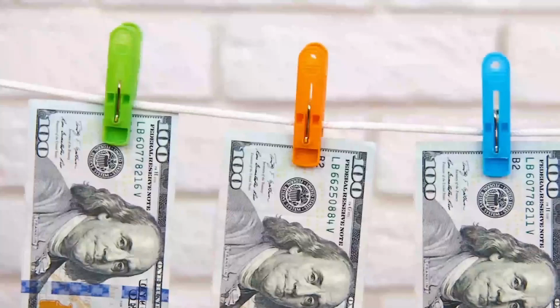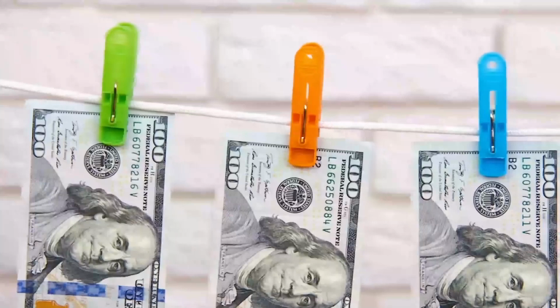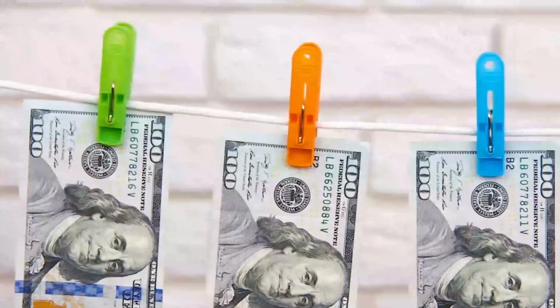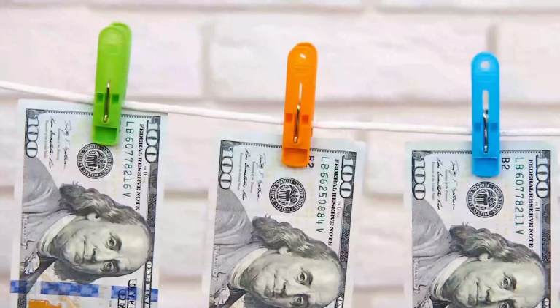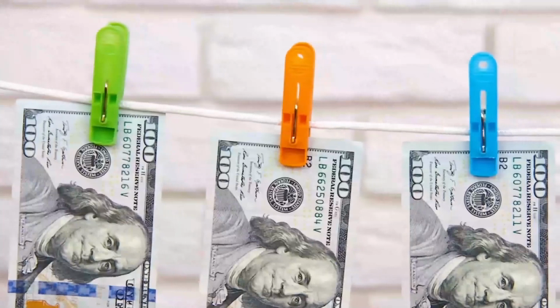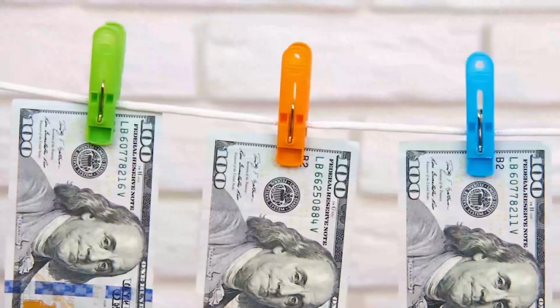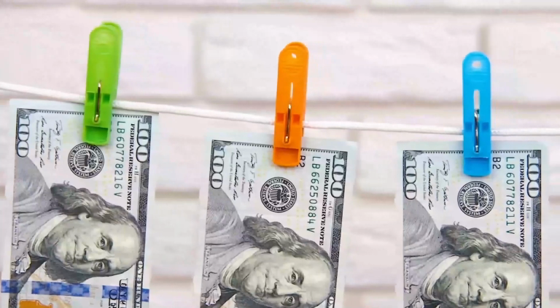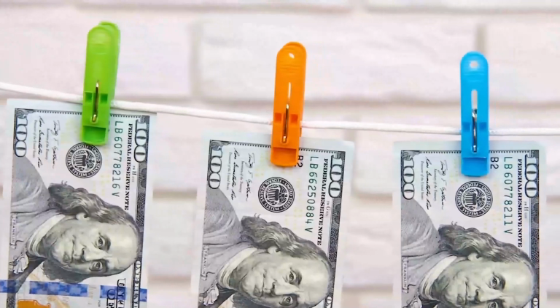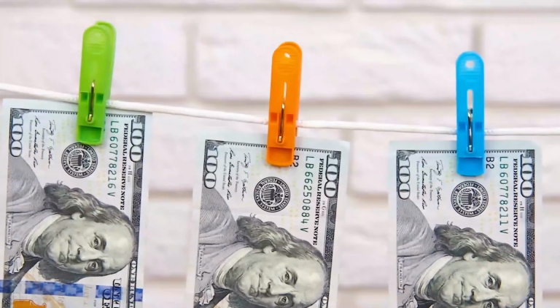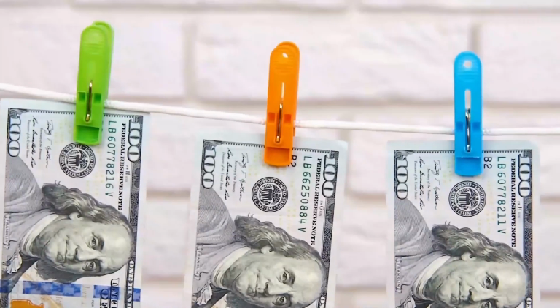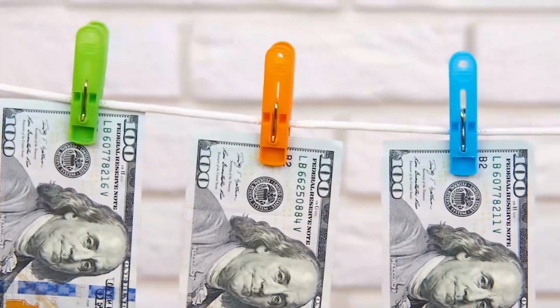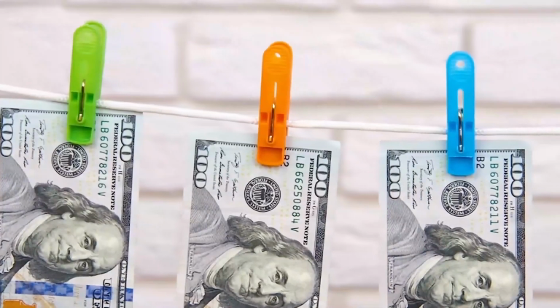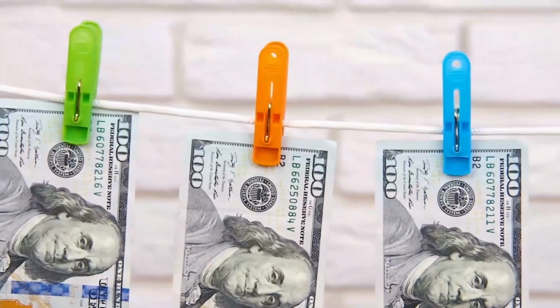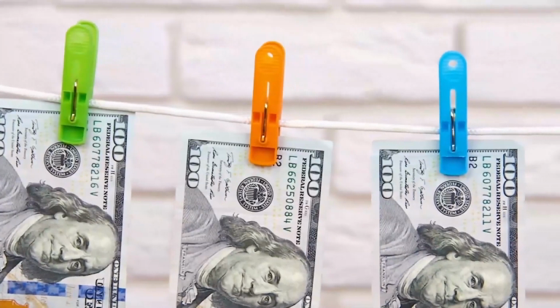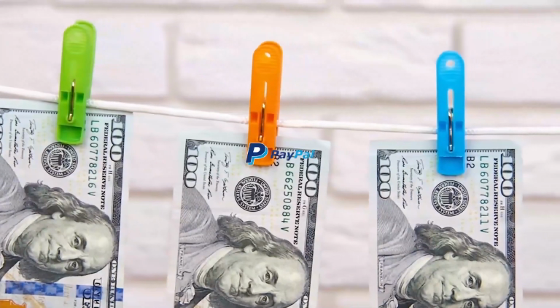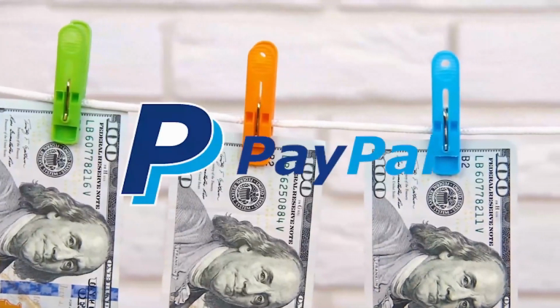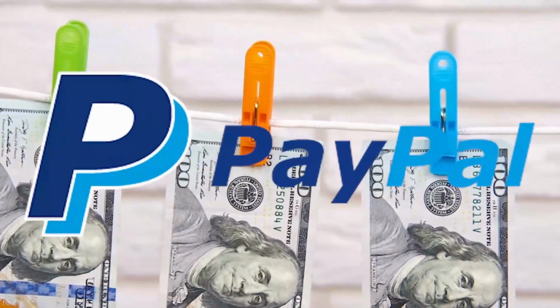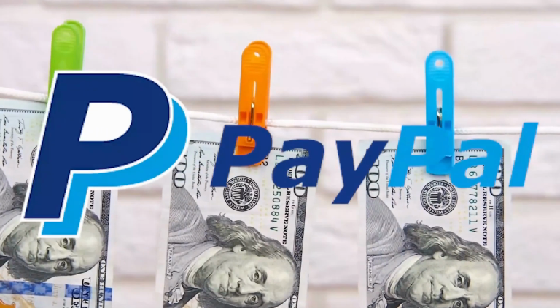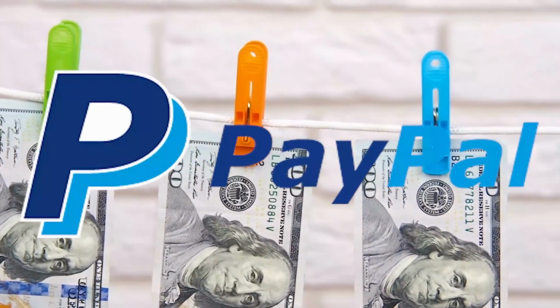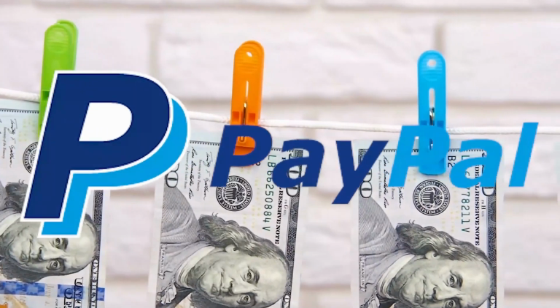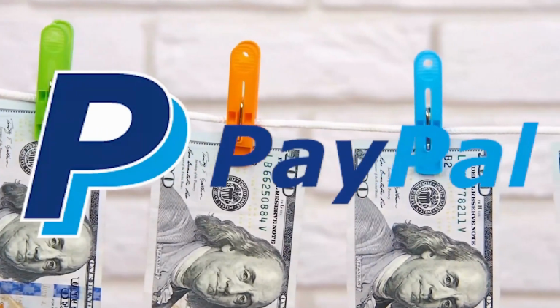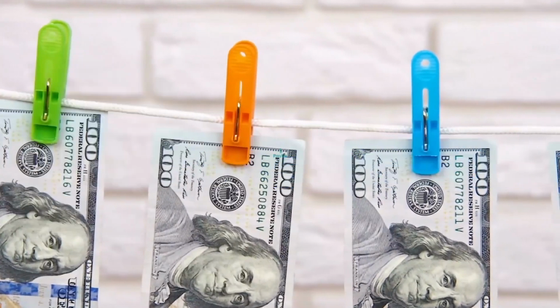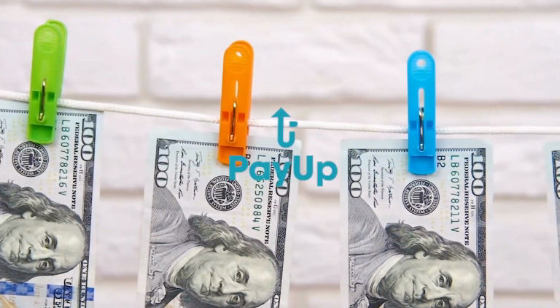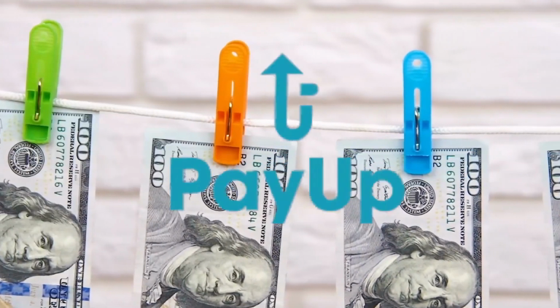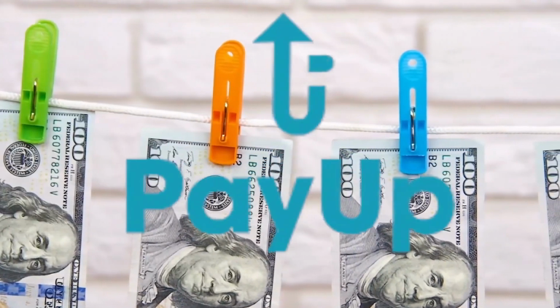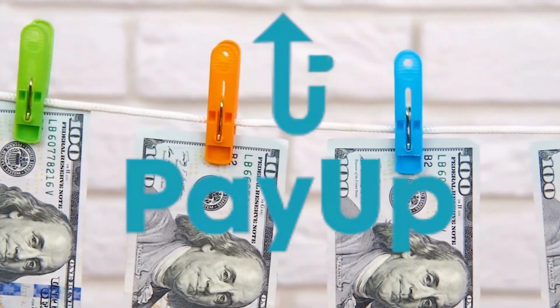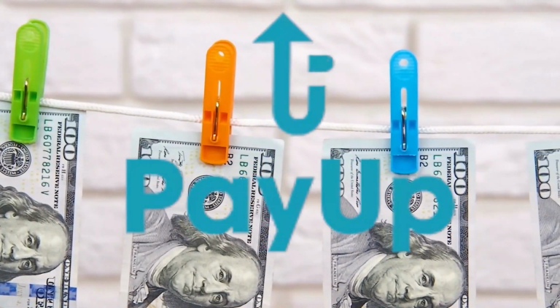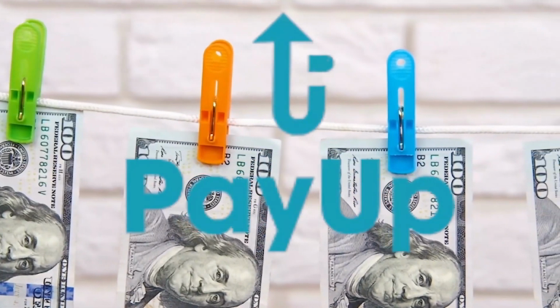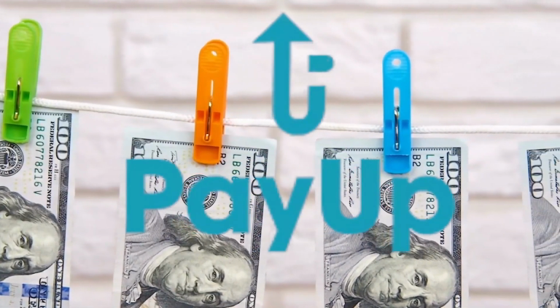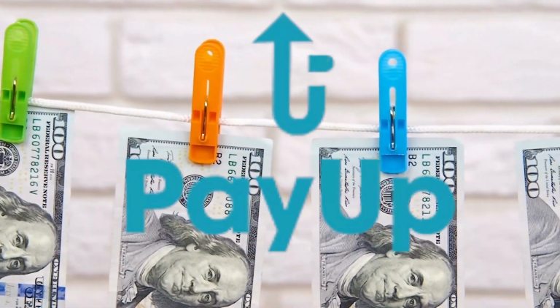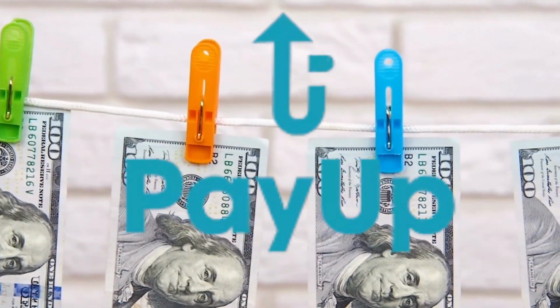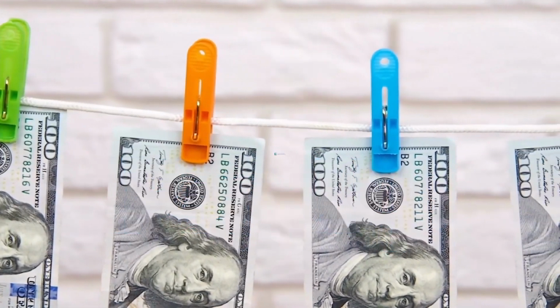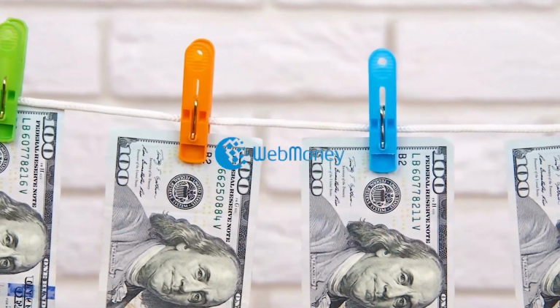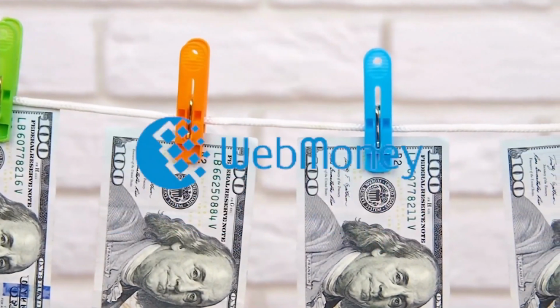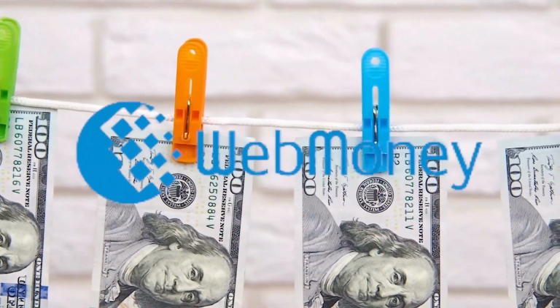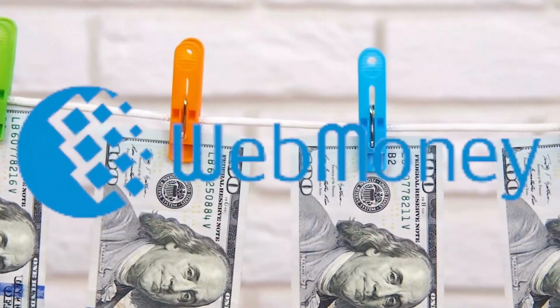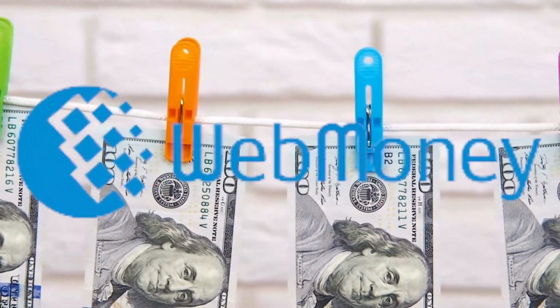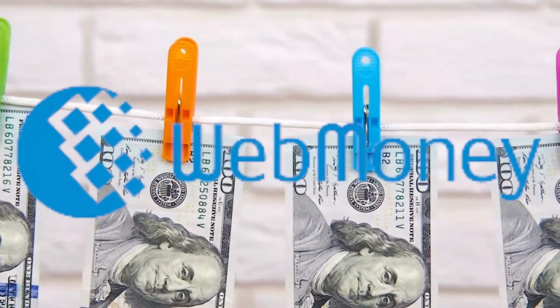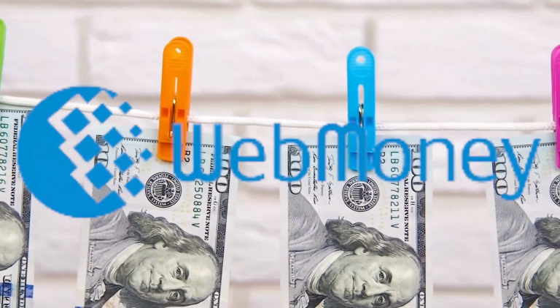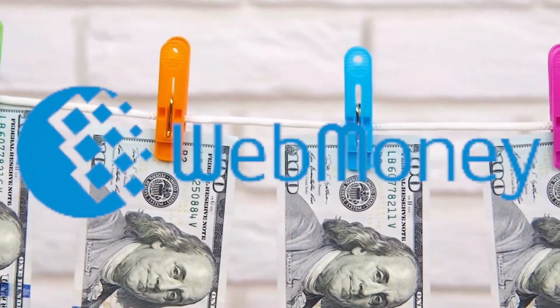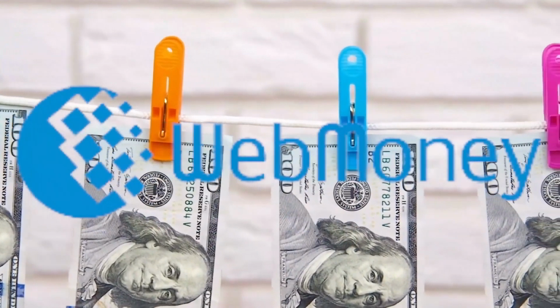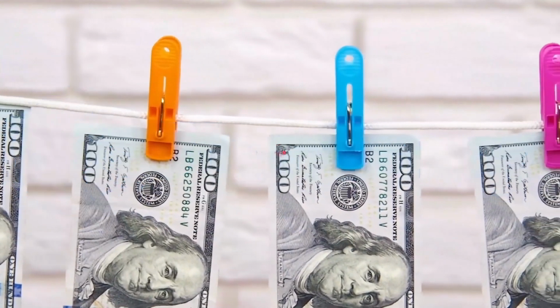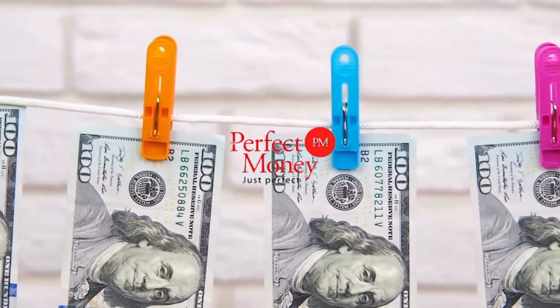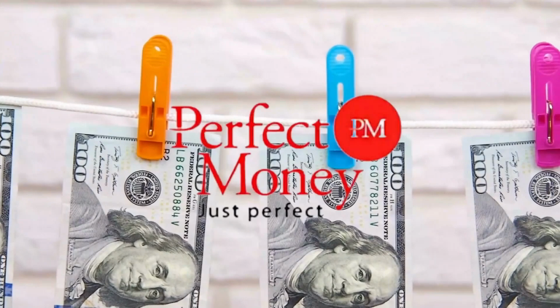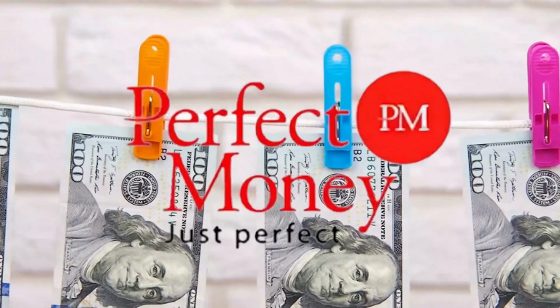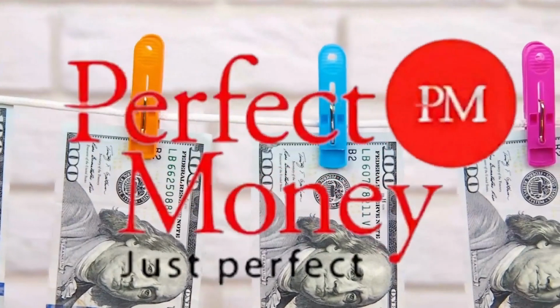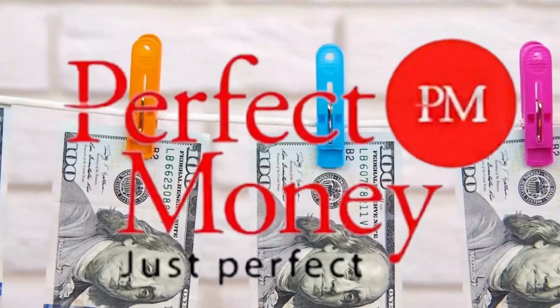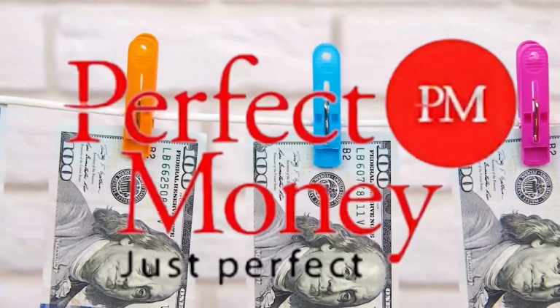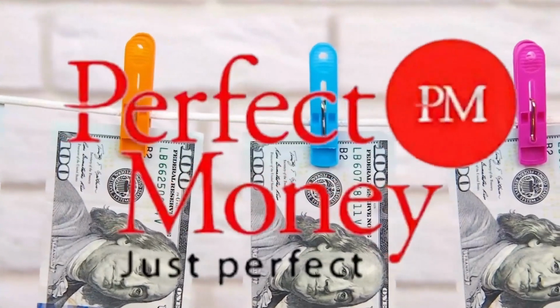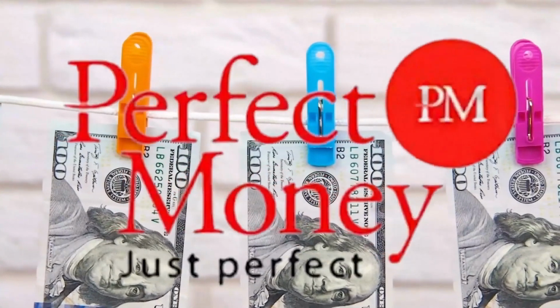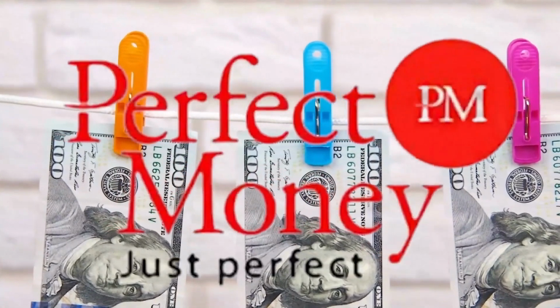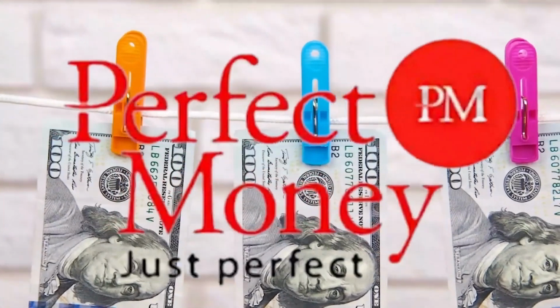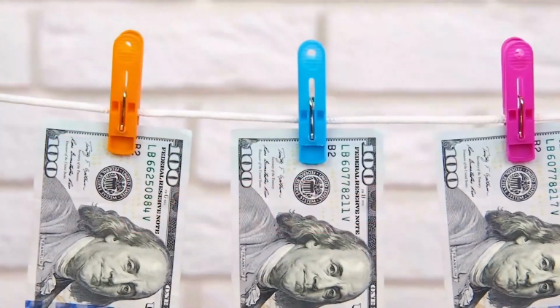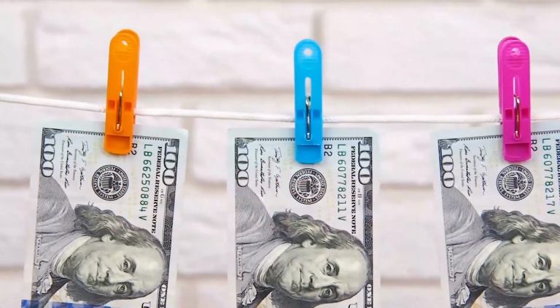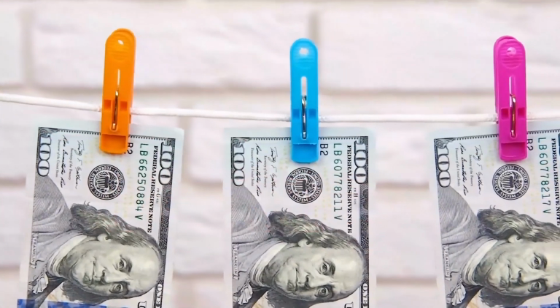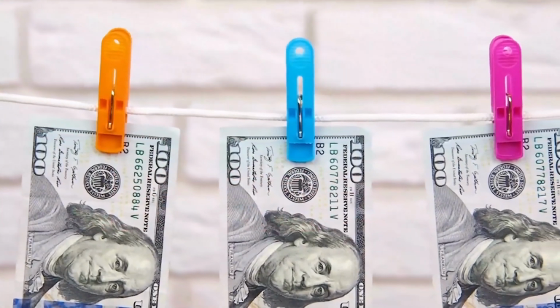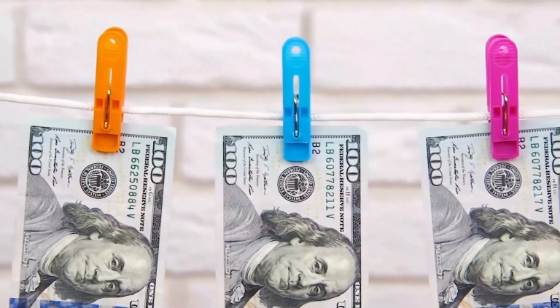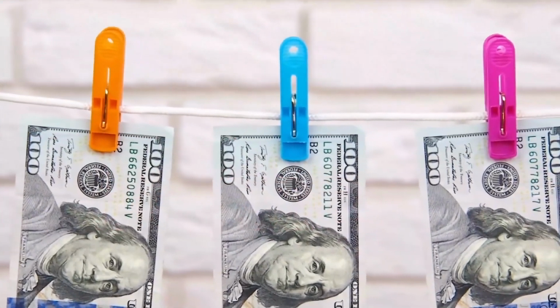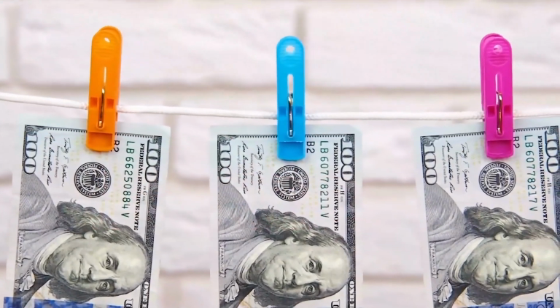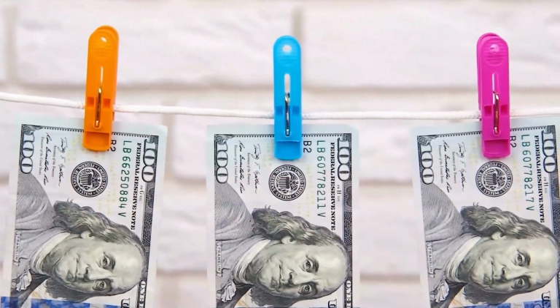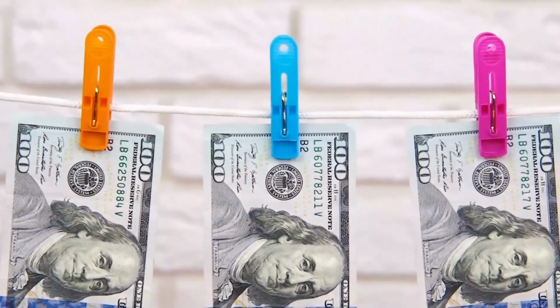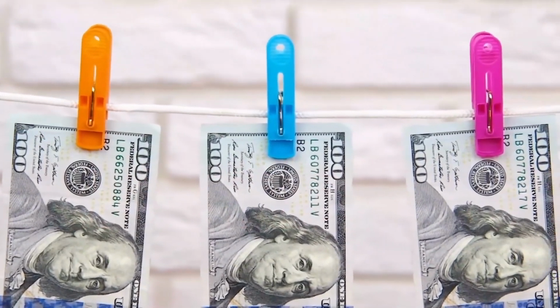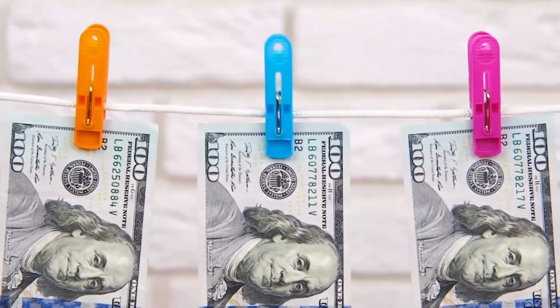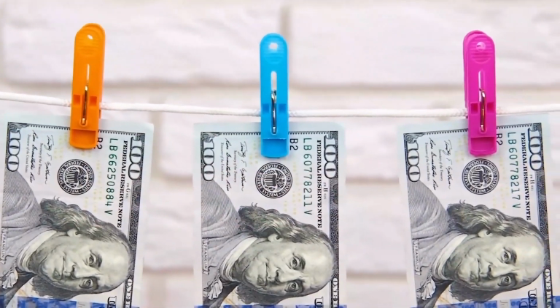You can withdraw money using PayPal, PayUpPay, AirWeb Money, Perfect Money and a number of other methods.